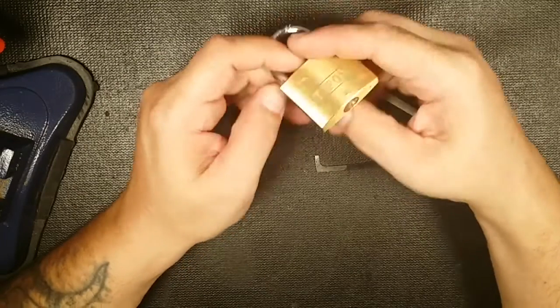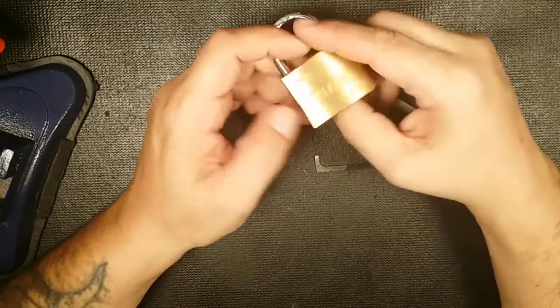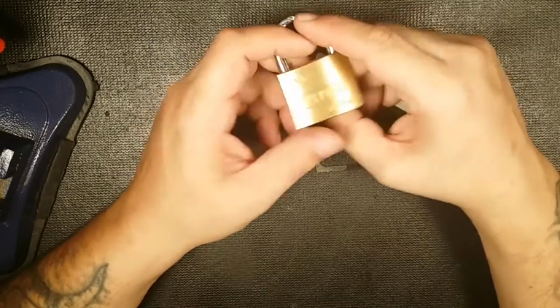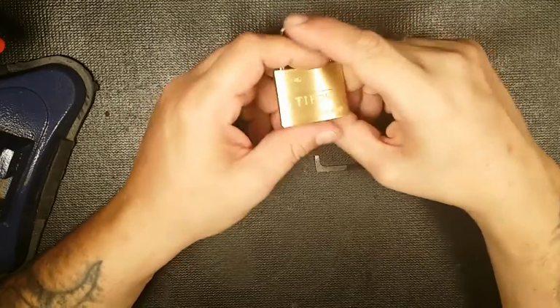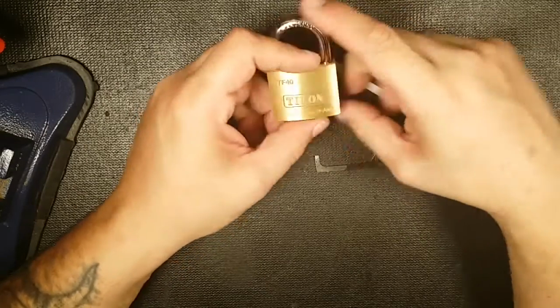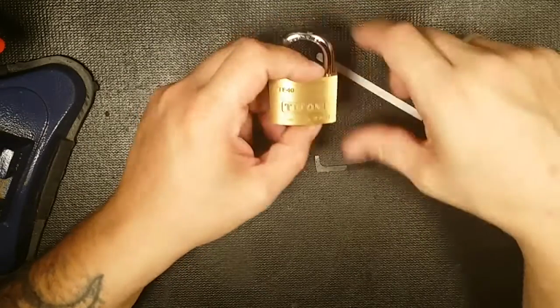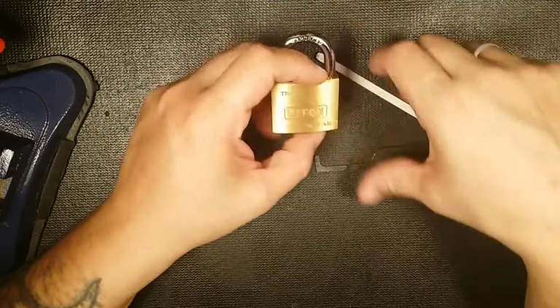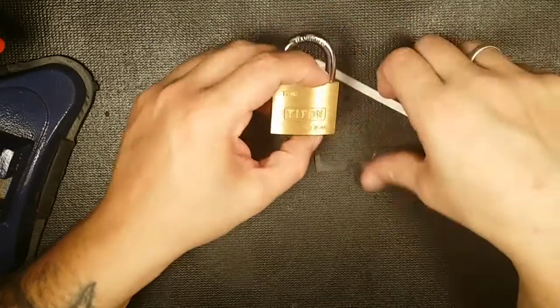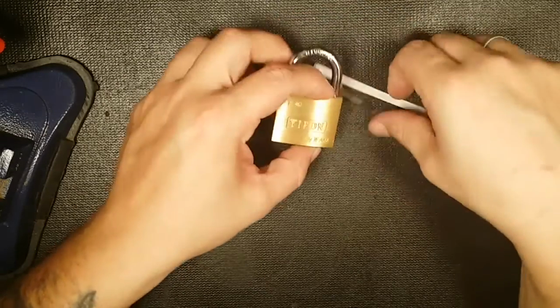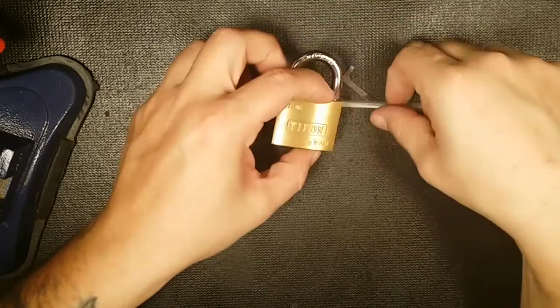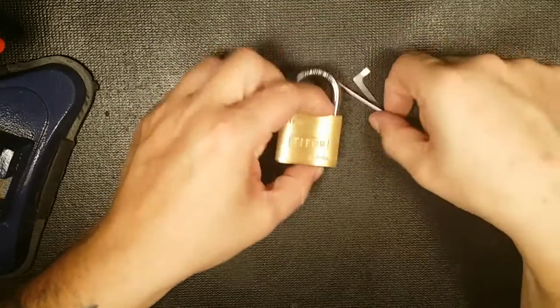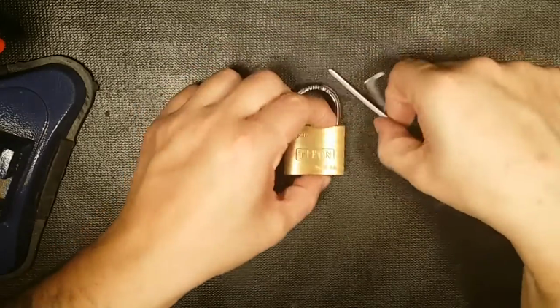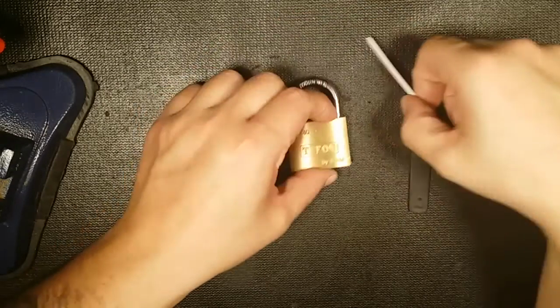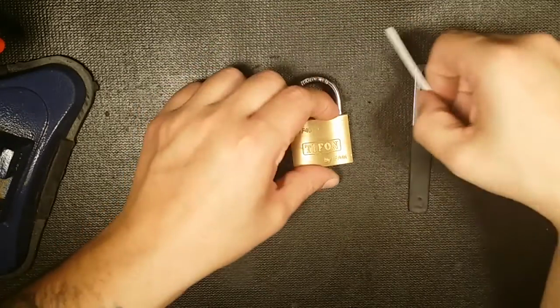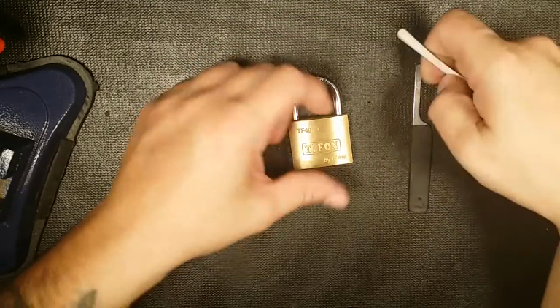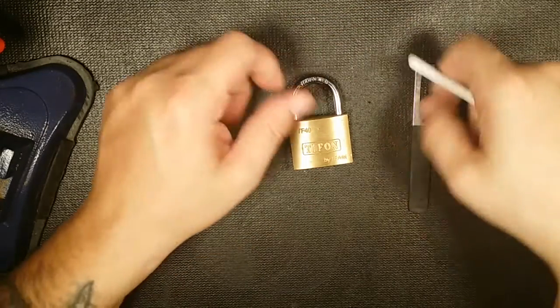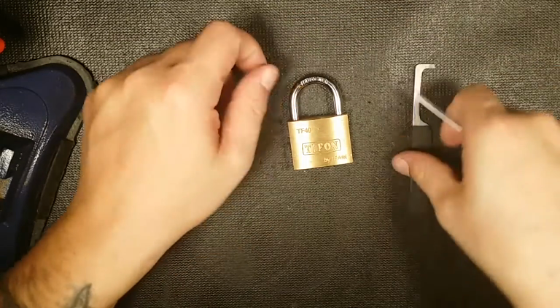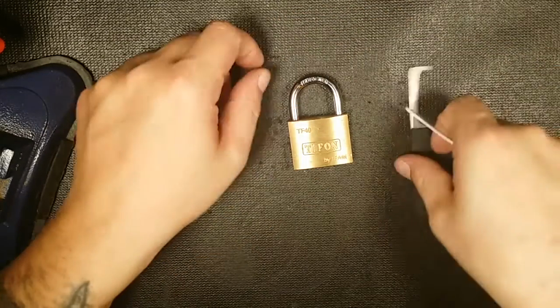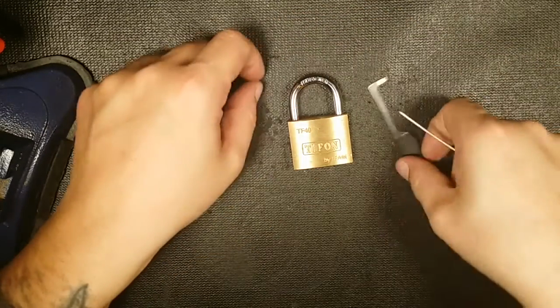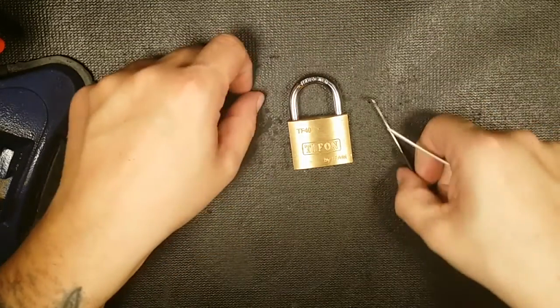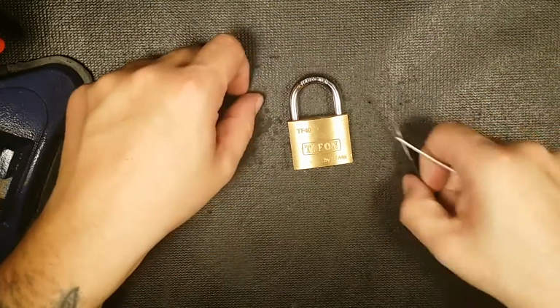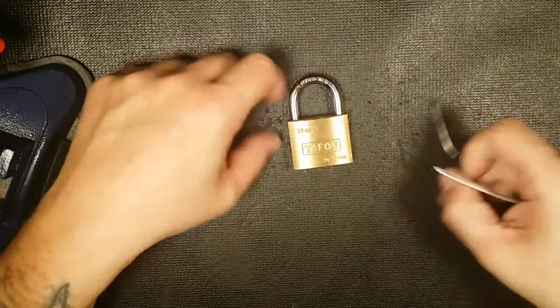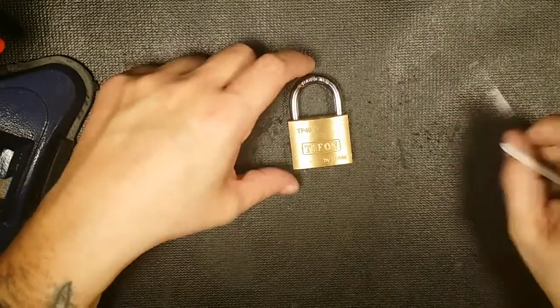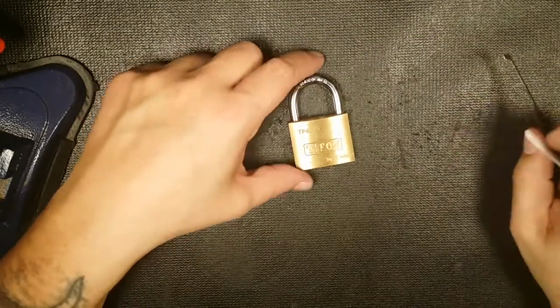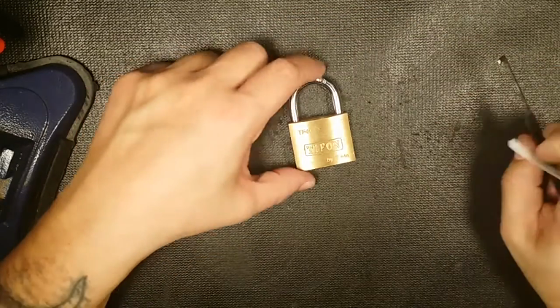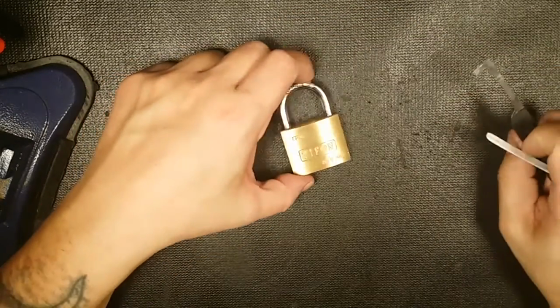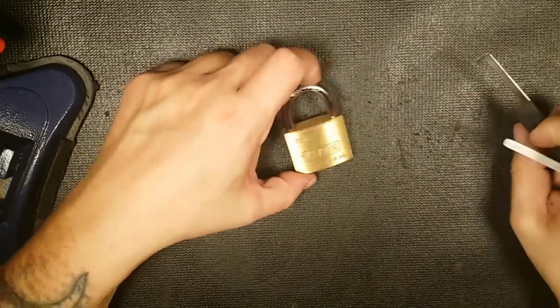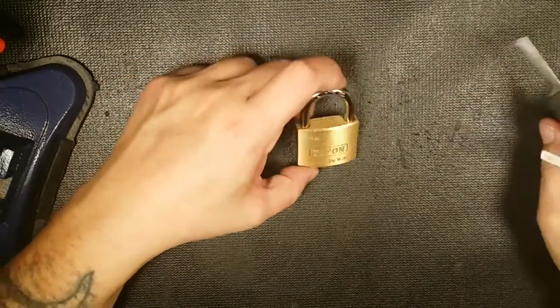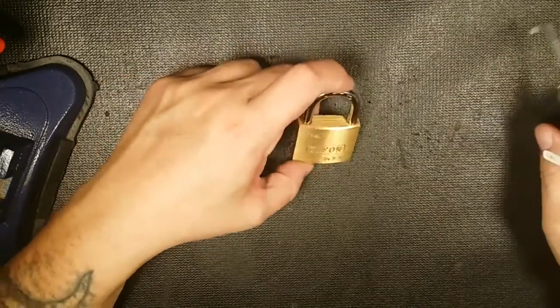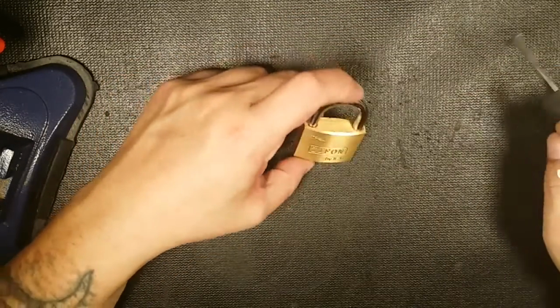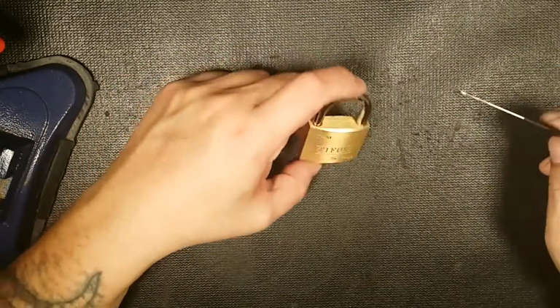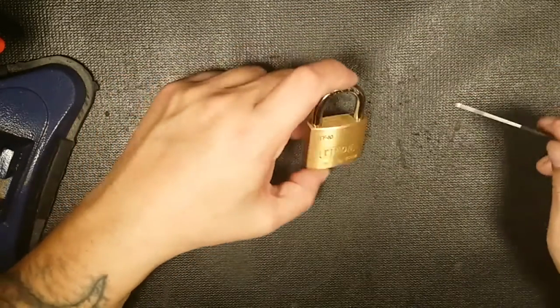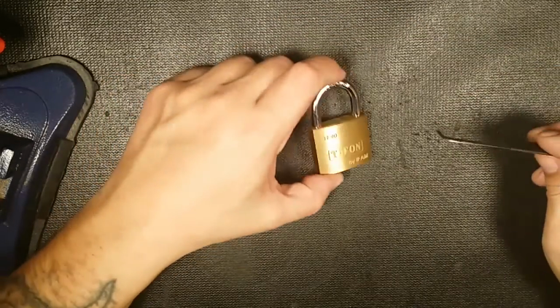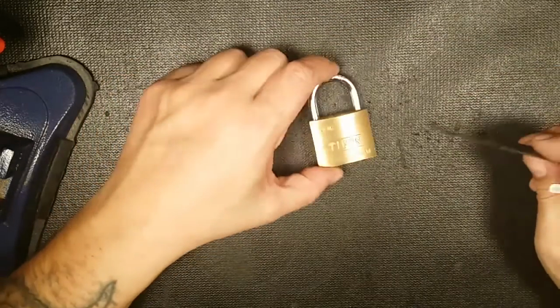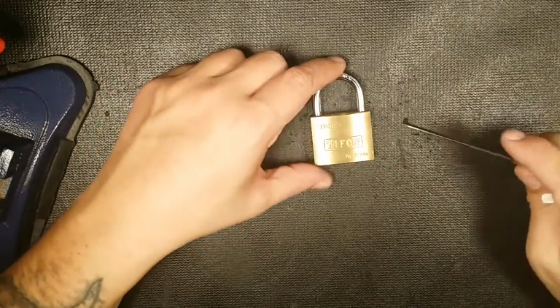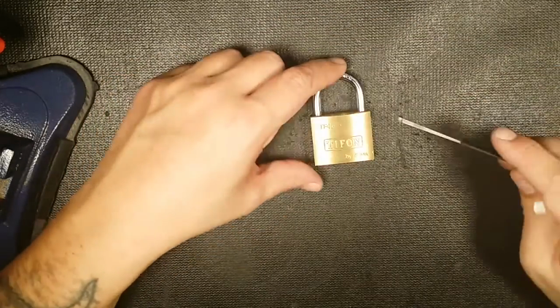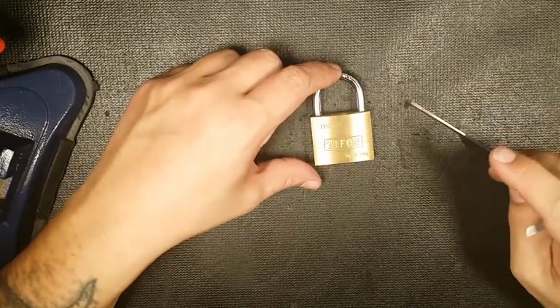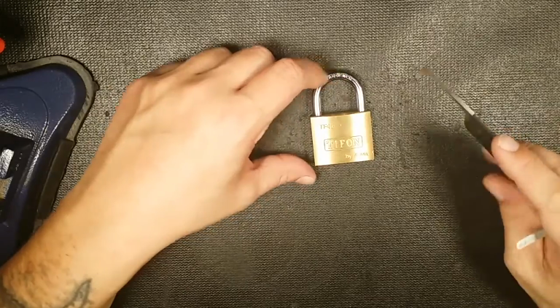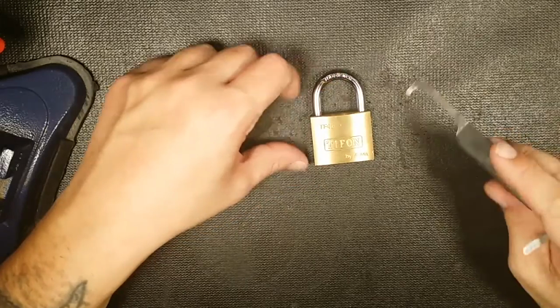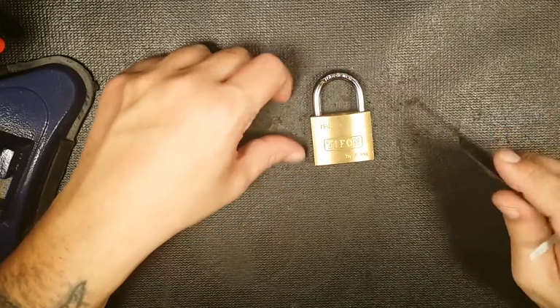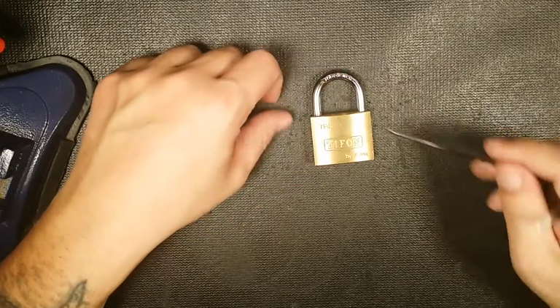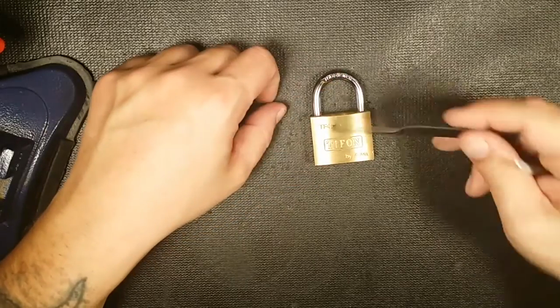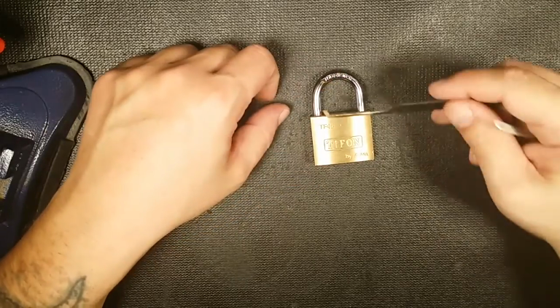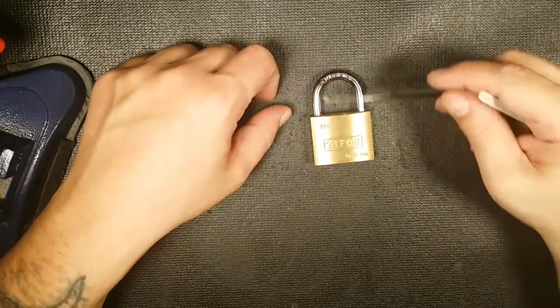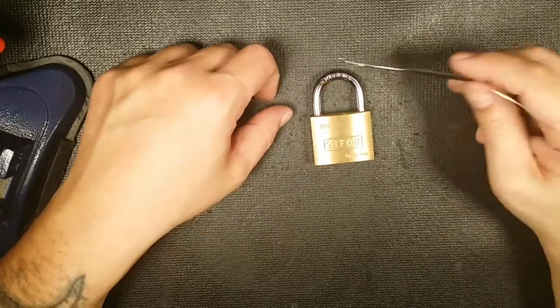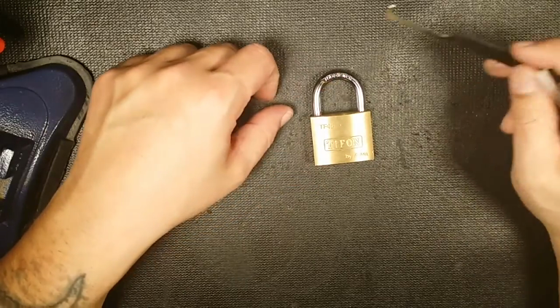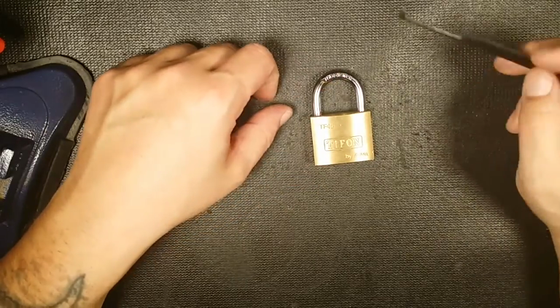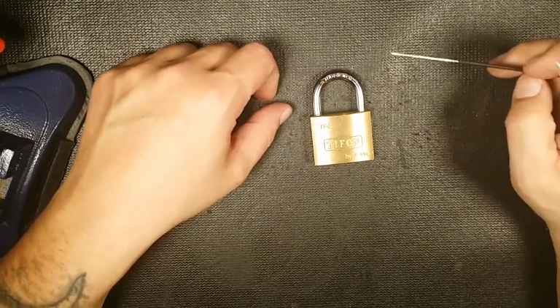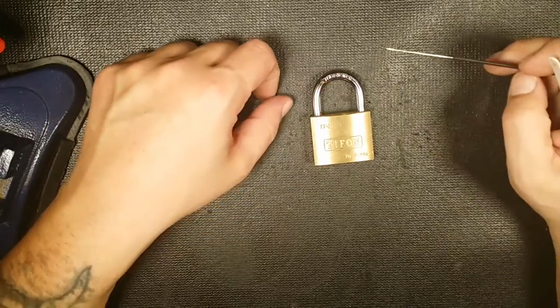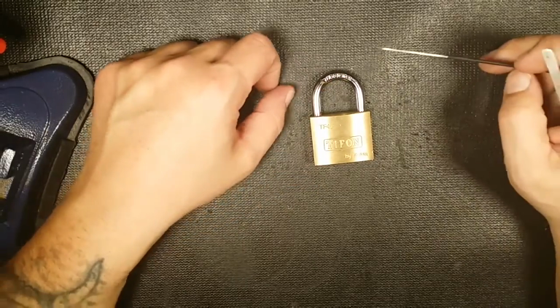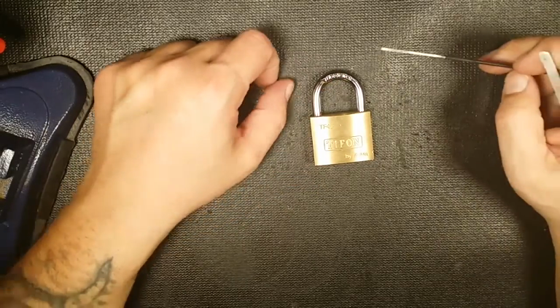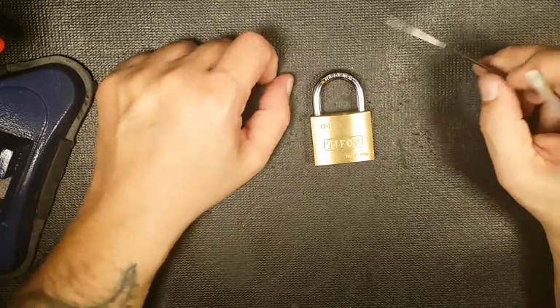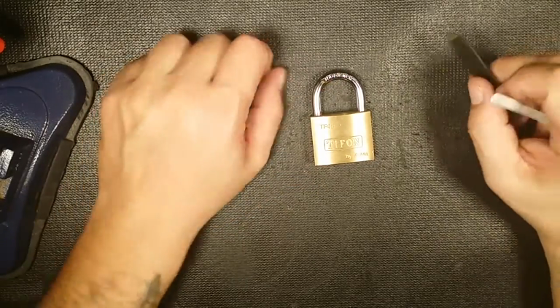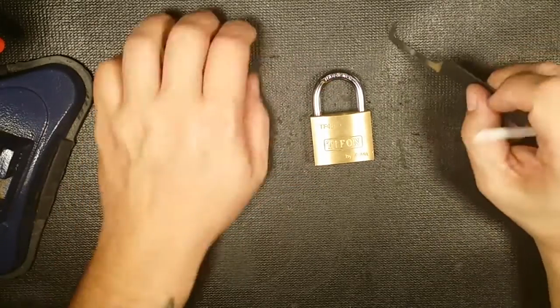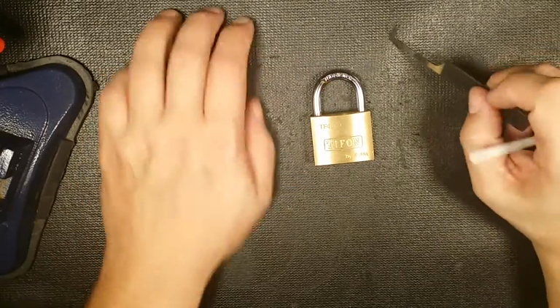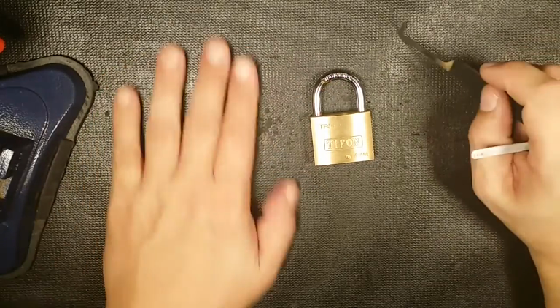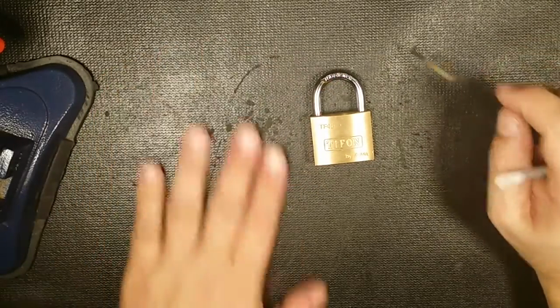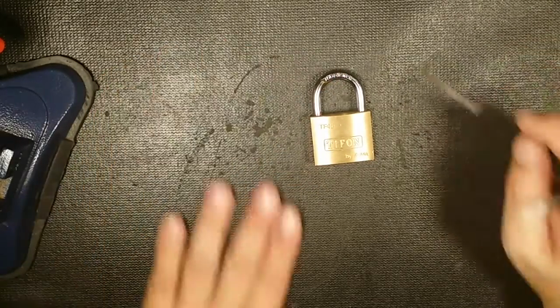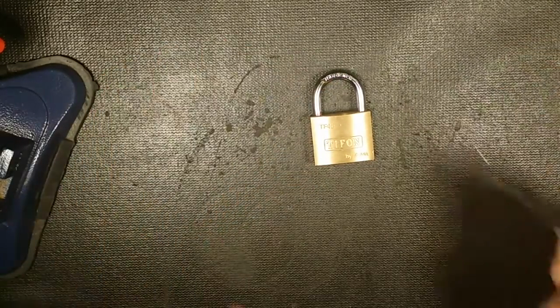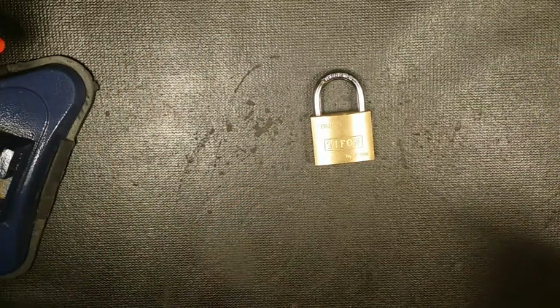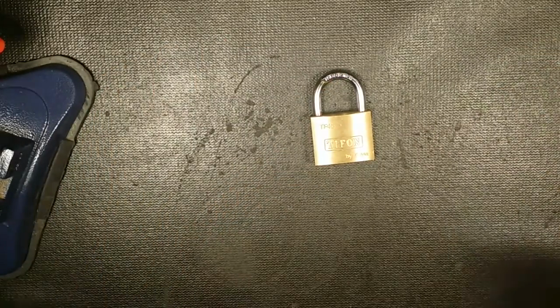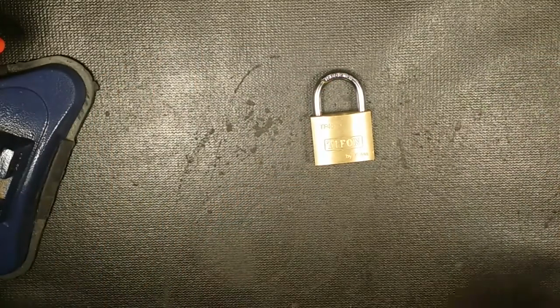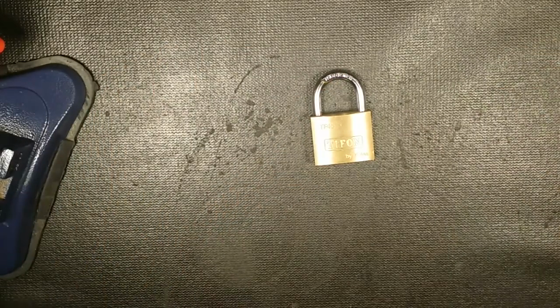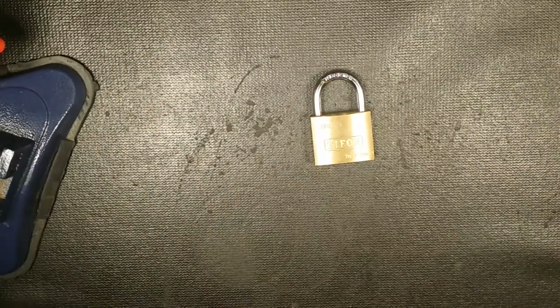Alright guys, thanks PickME 1977 for sending me this lock. Everyone else, take it easy — don't break any laws.